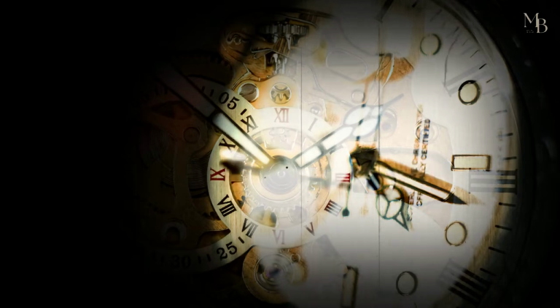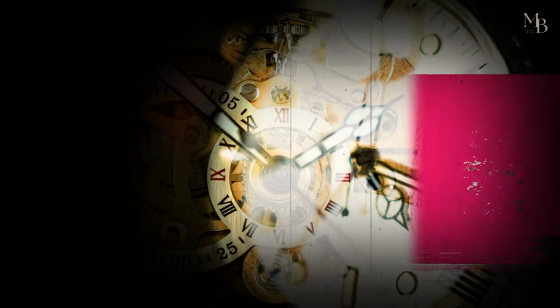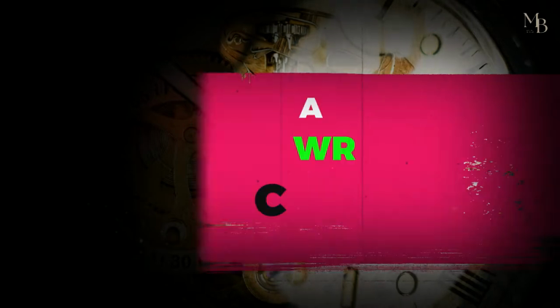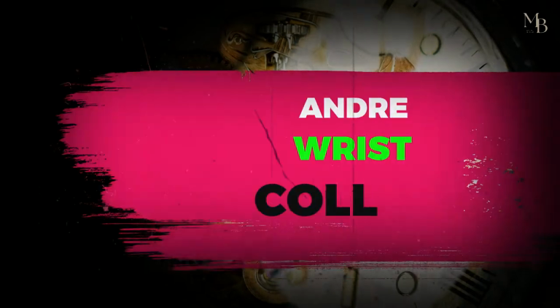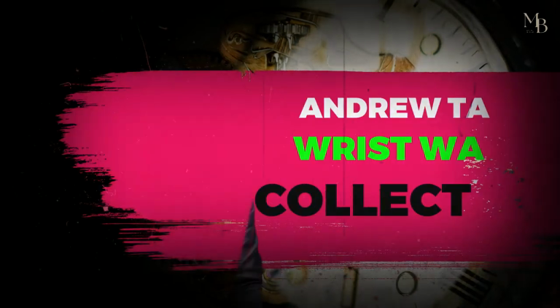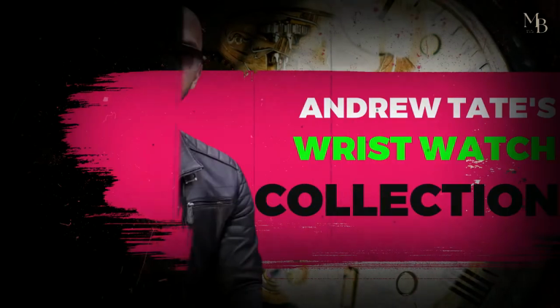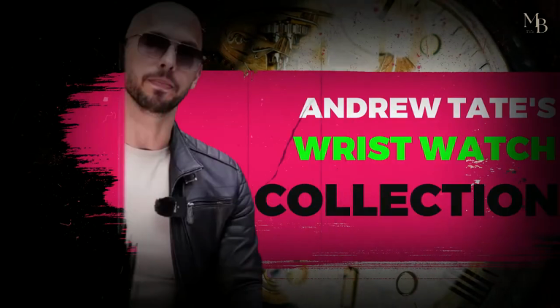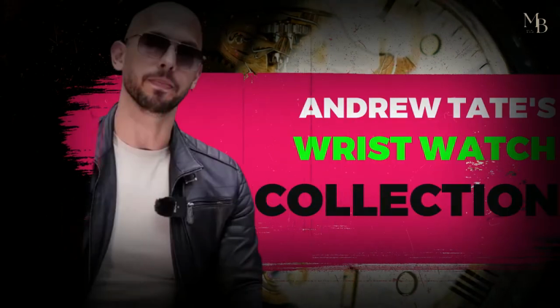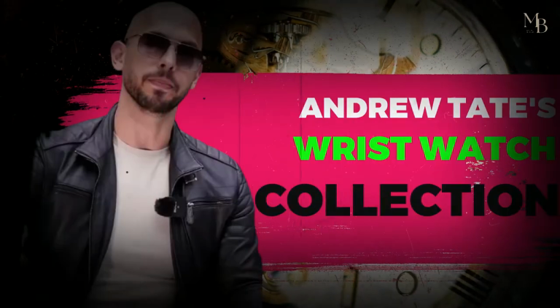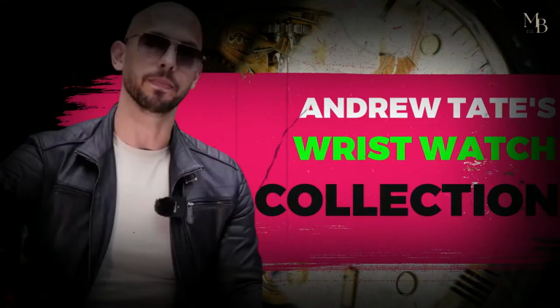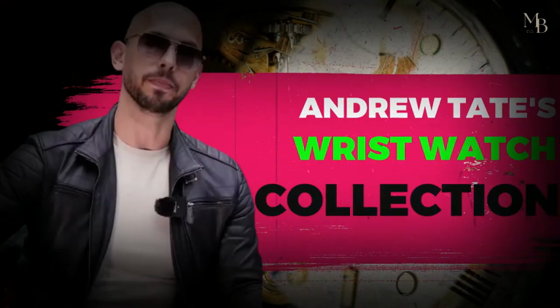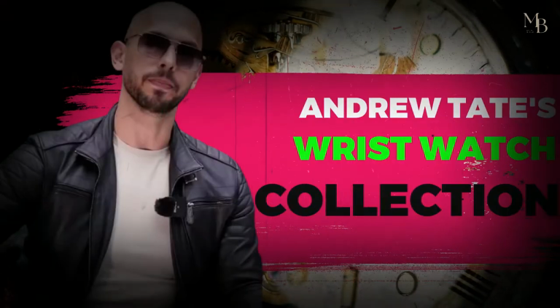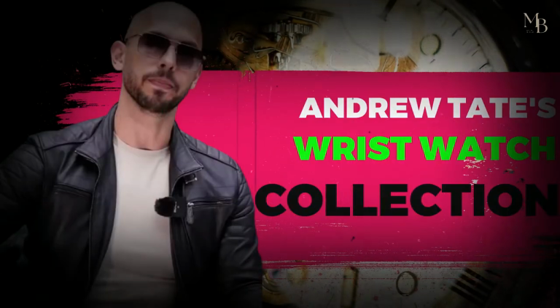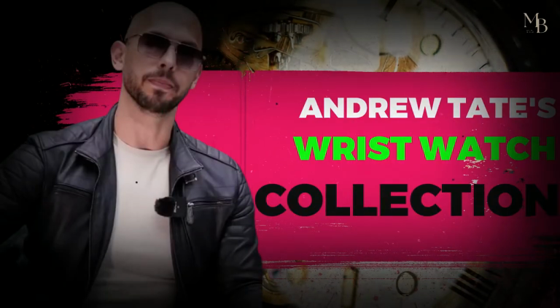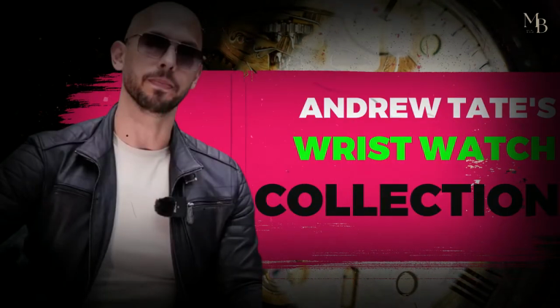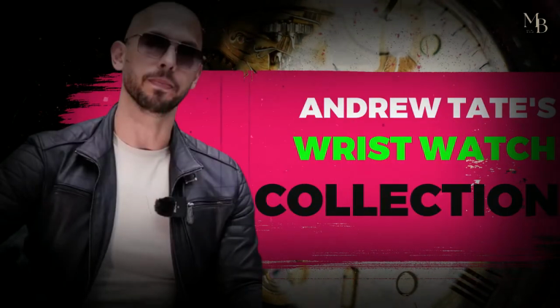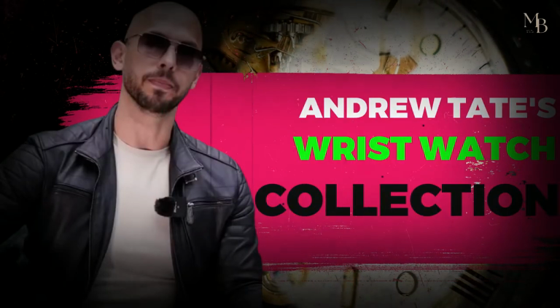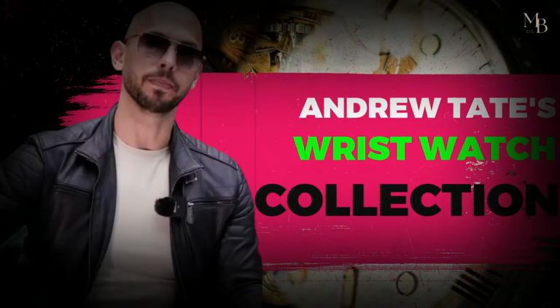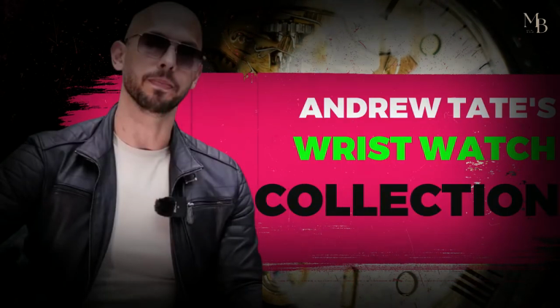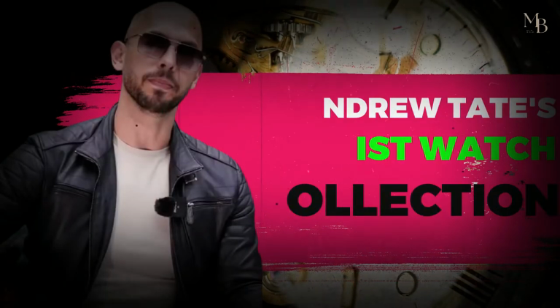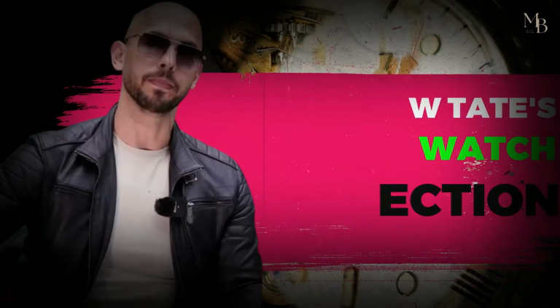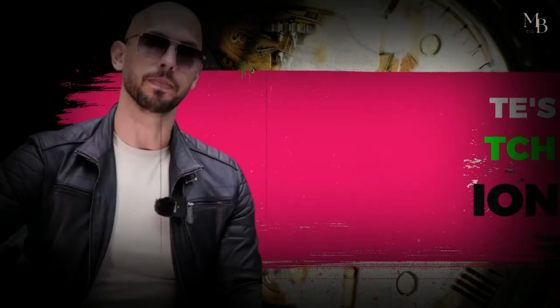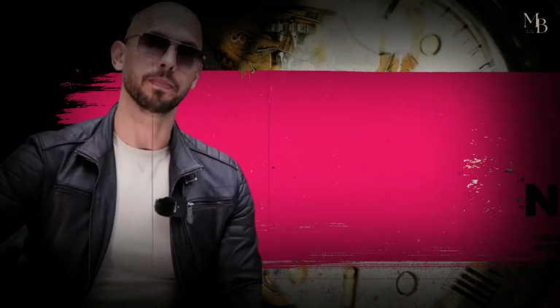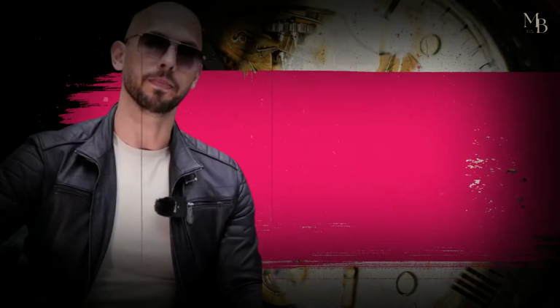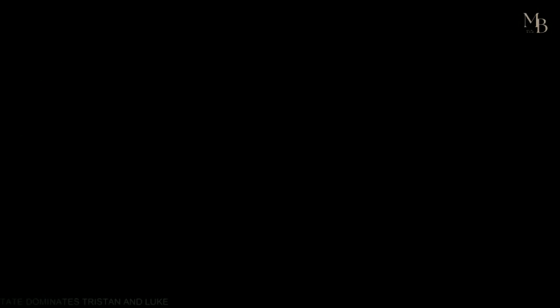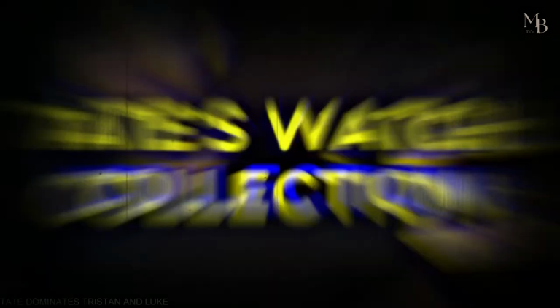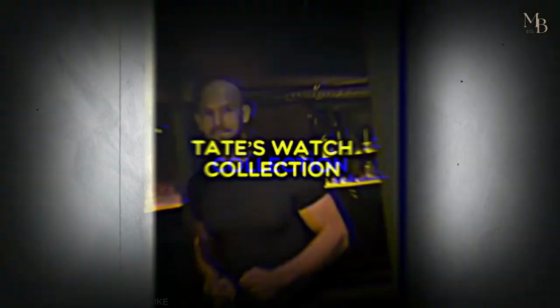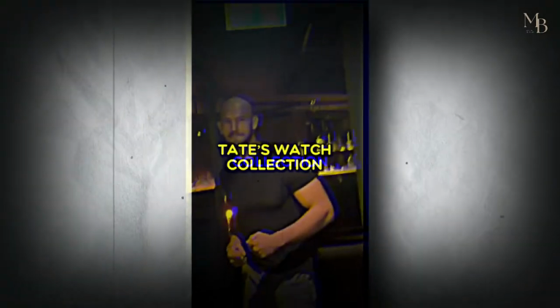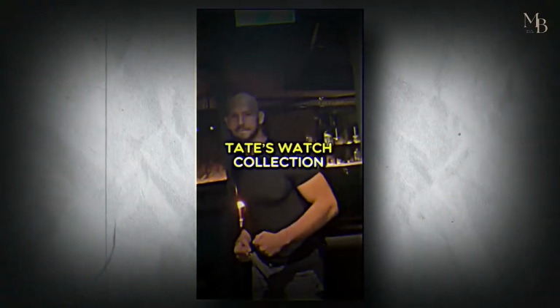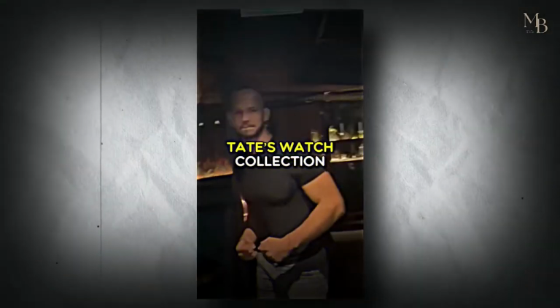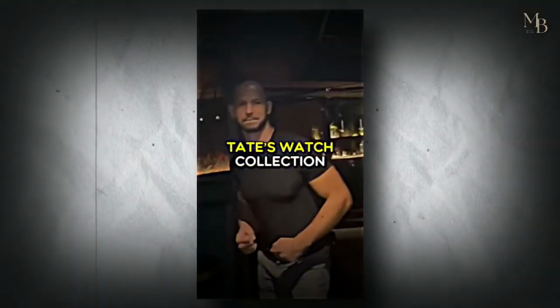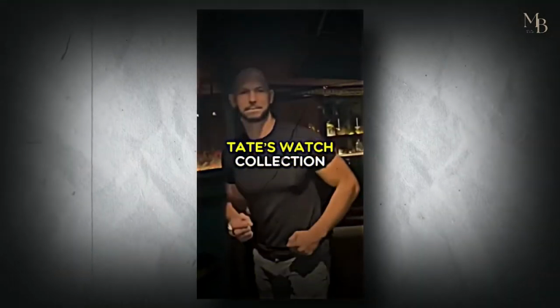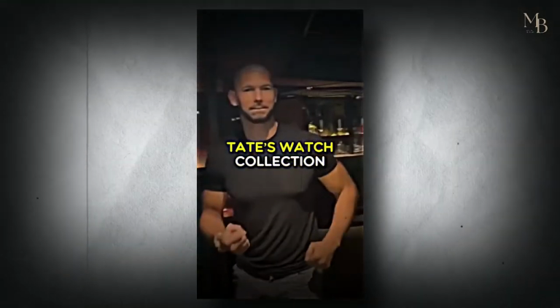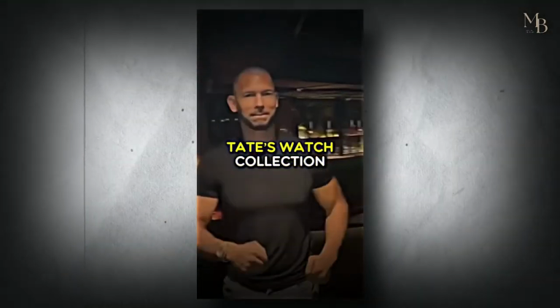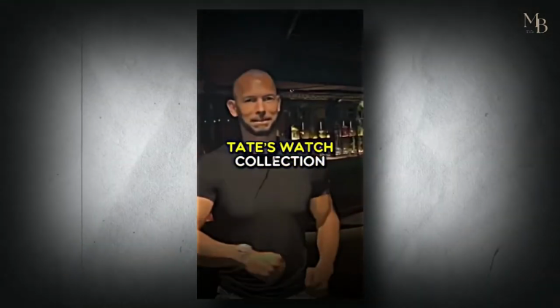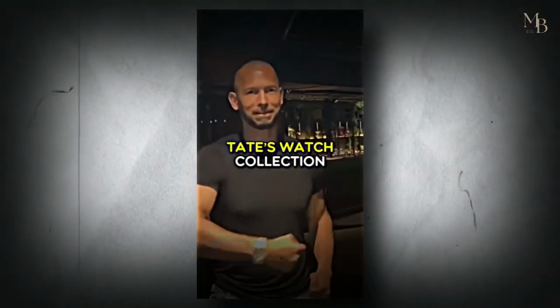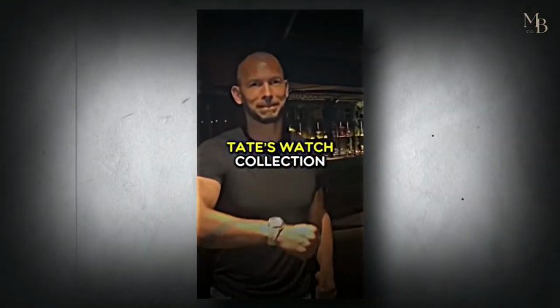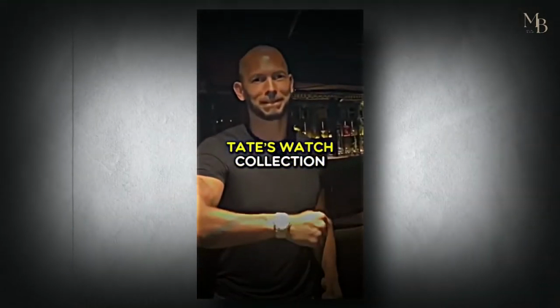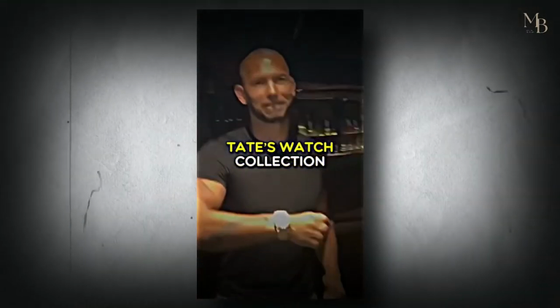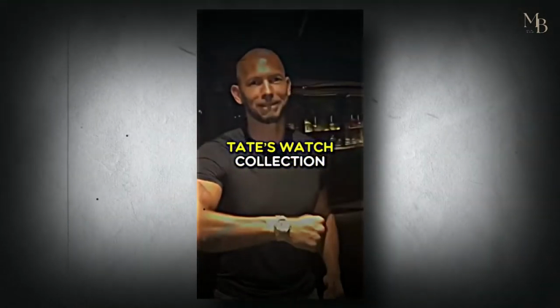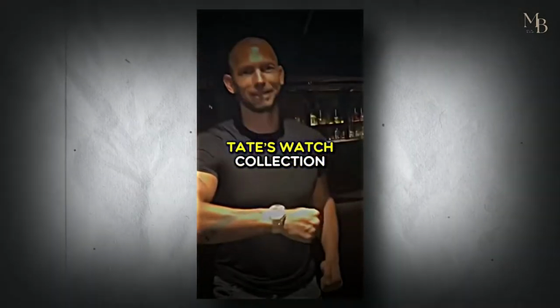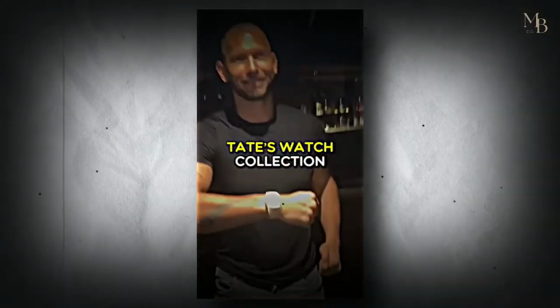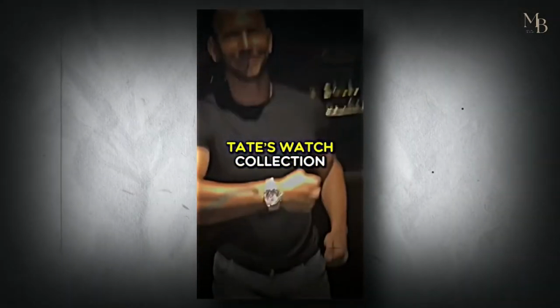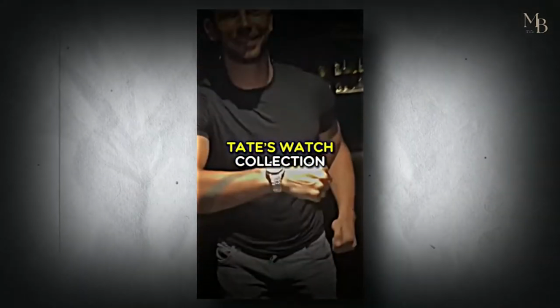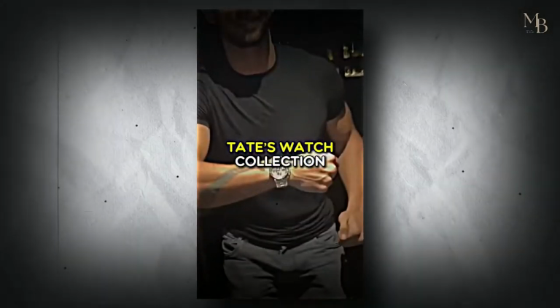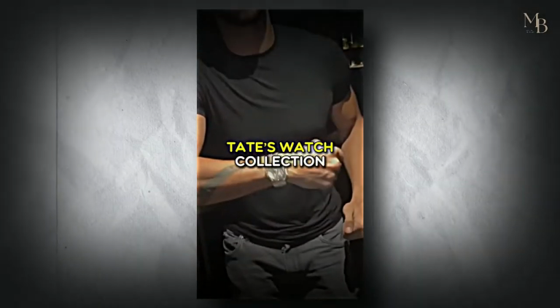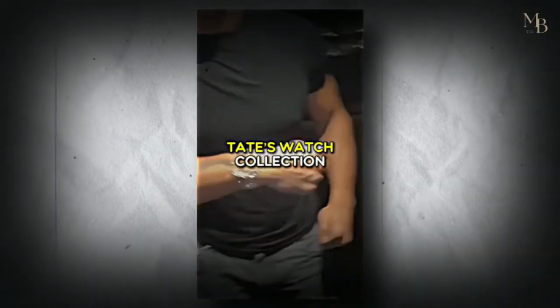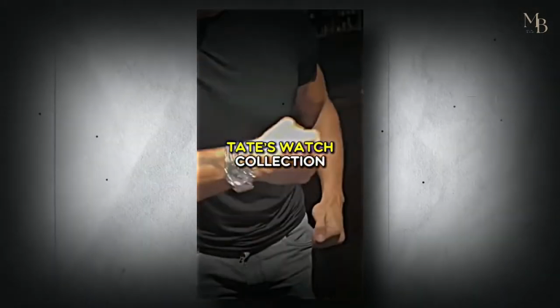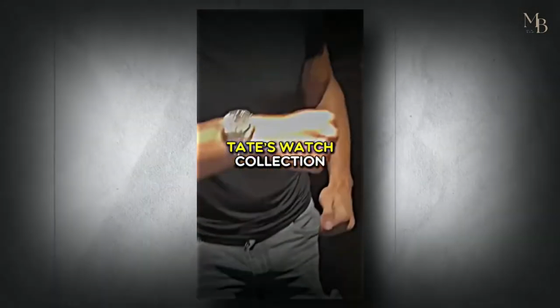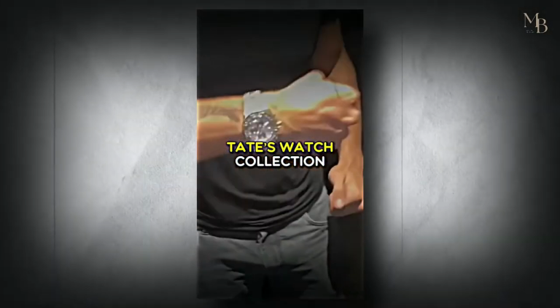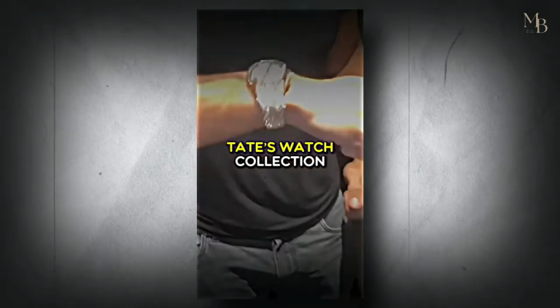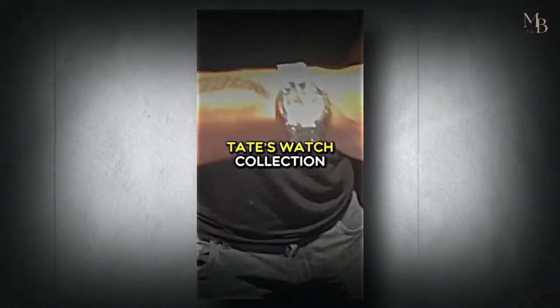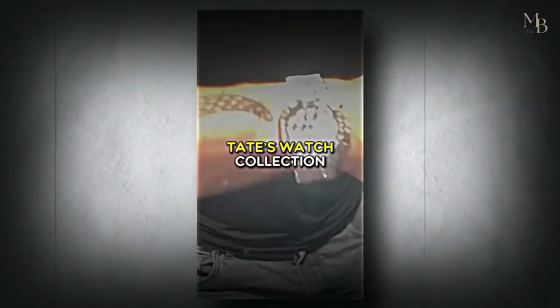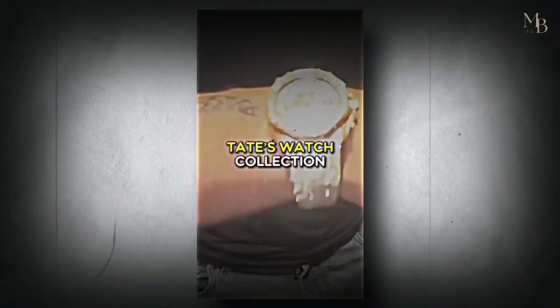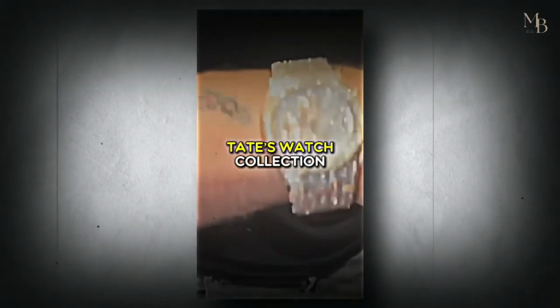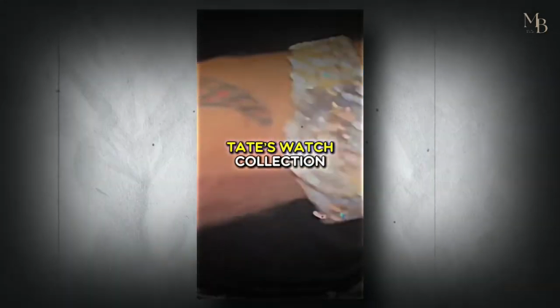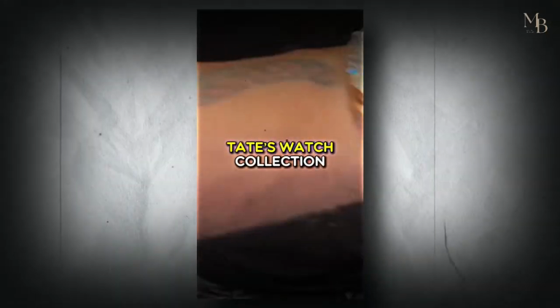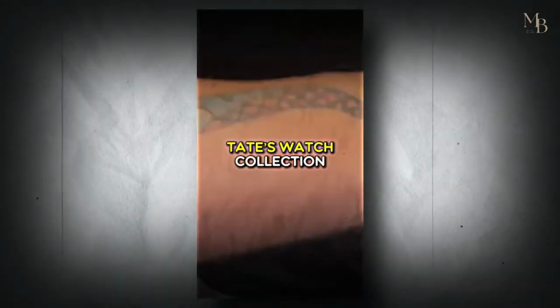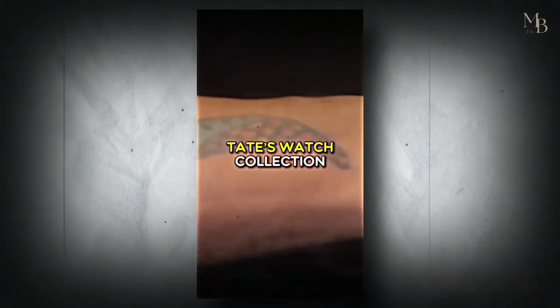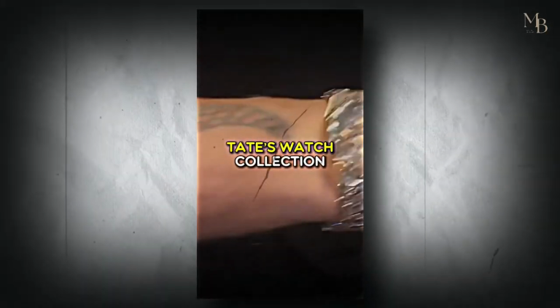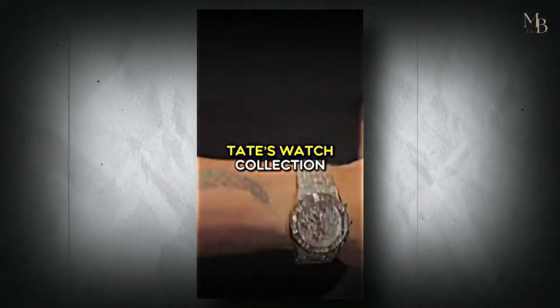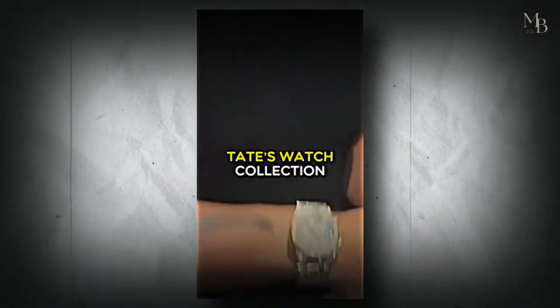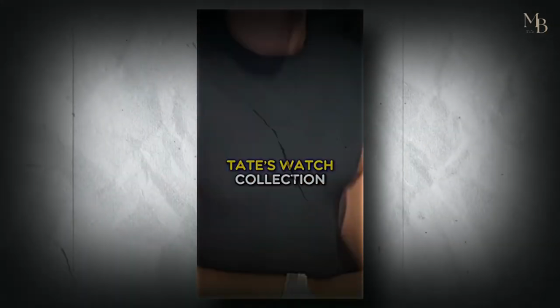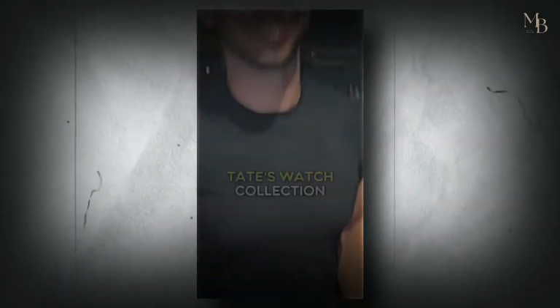Andrew Tate's wrist watch collection. In today's video, we will be talking about Andrew Tate's luxurious watch collection.